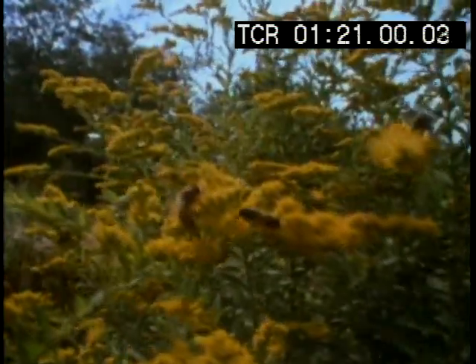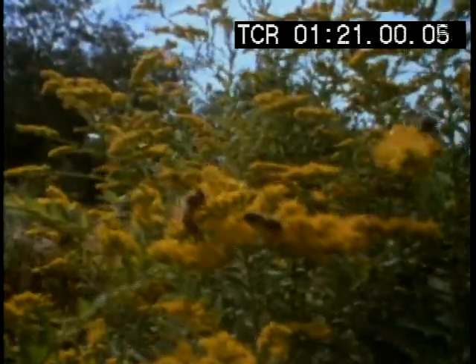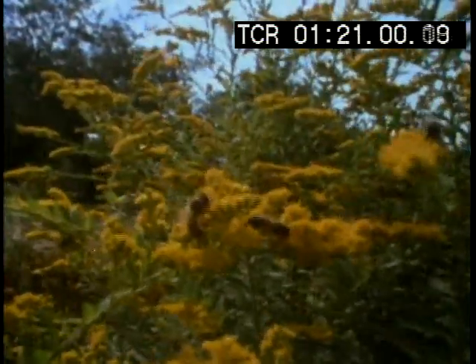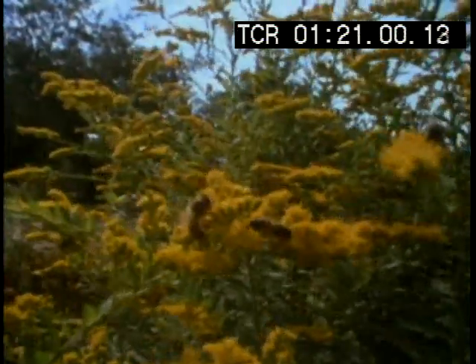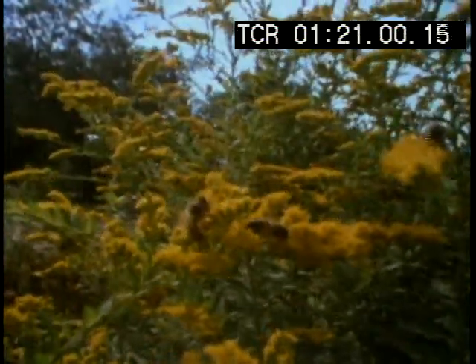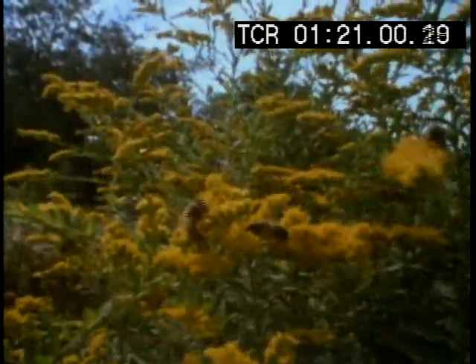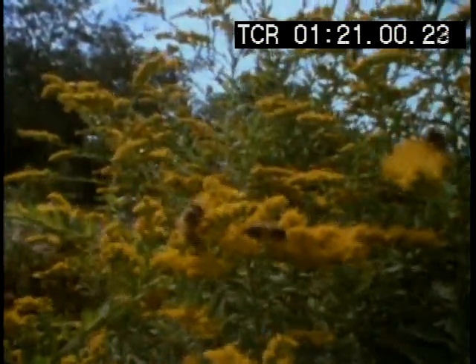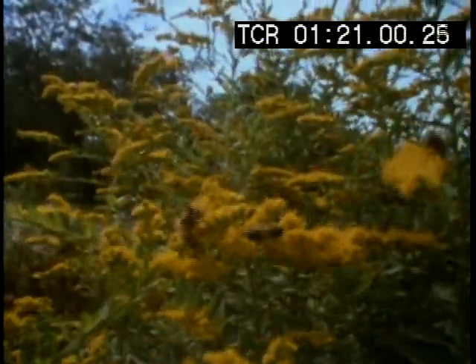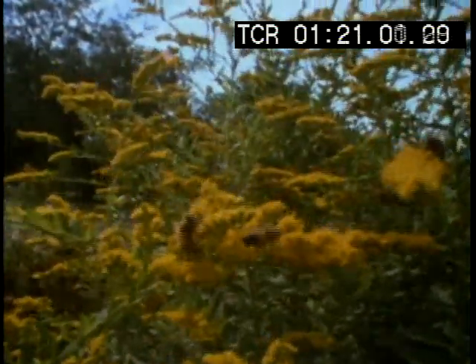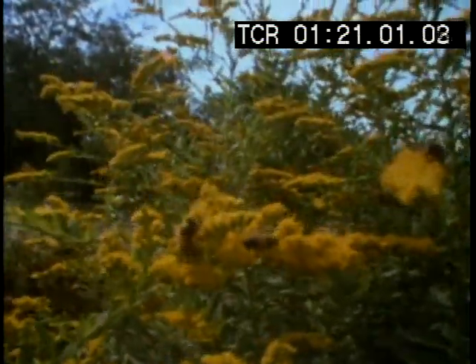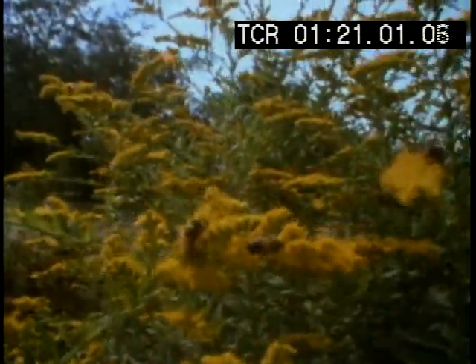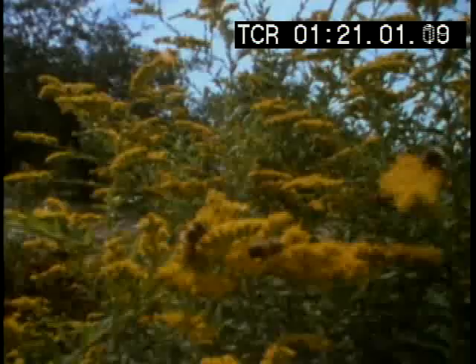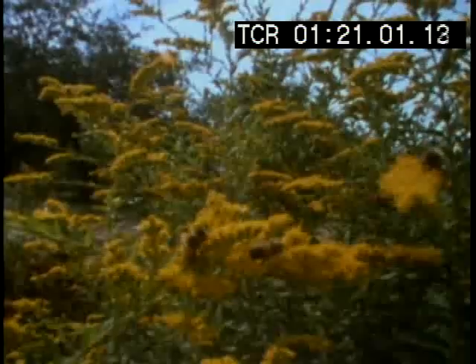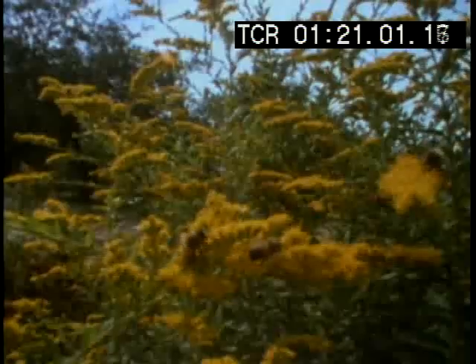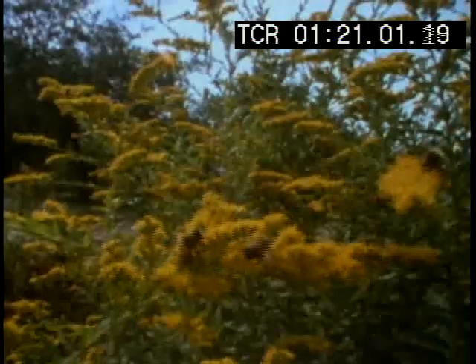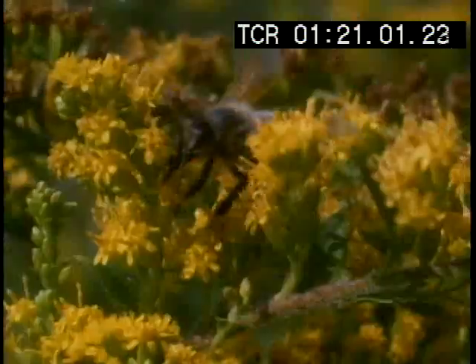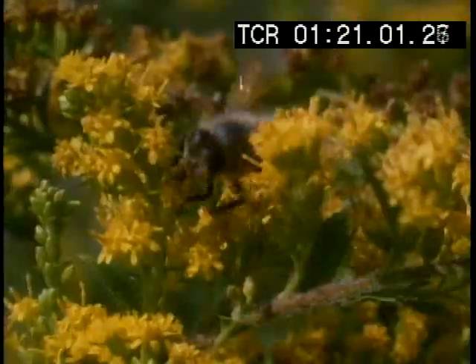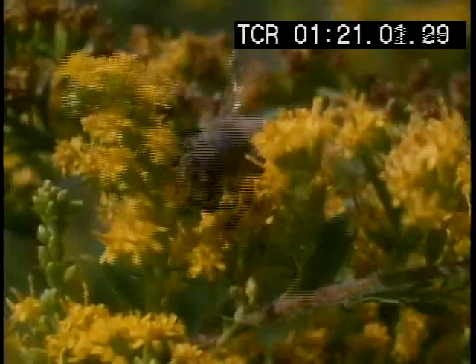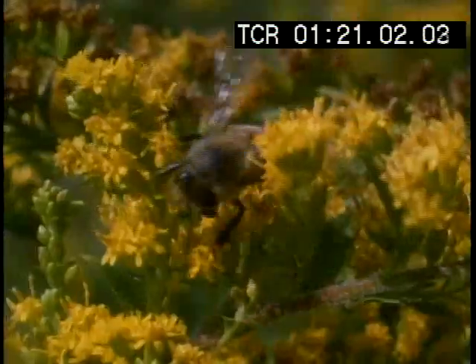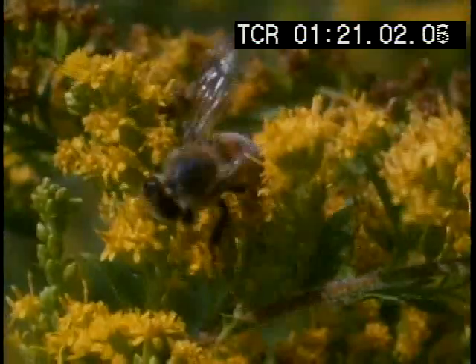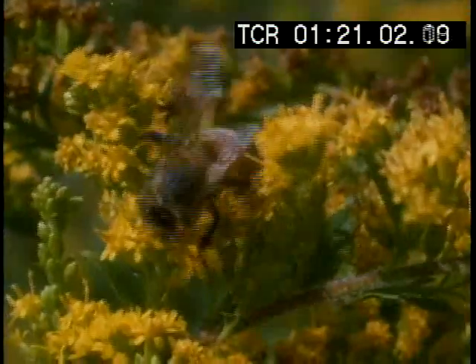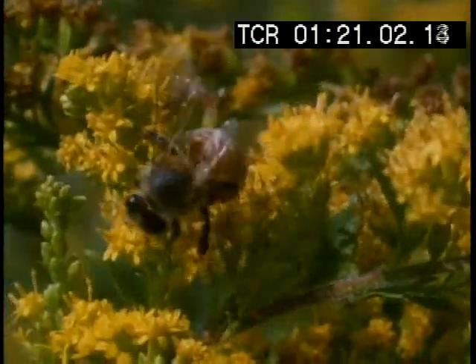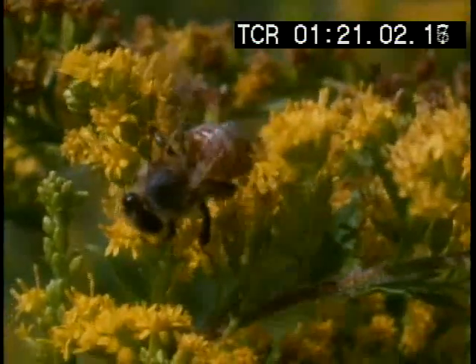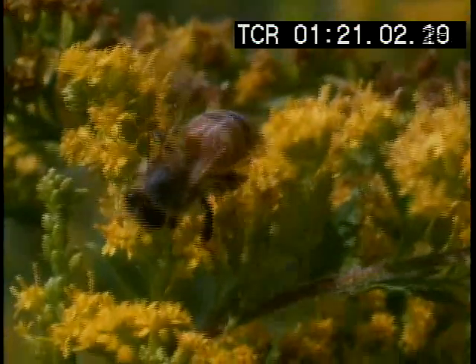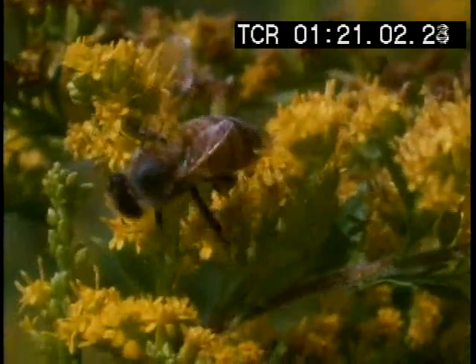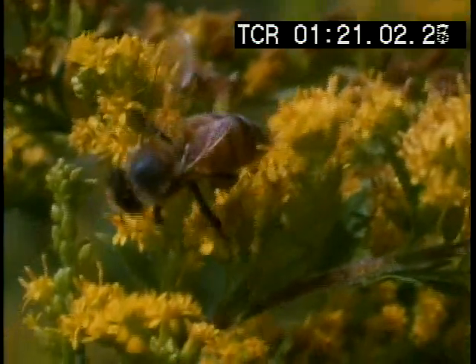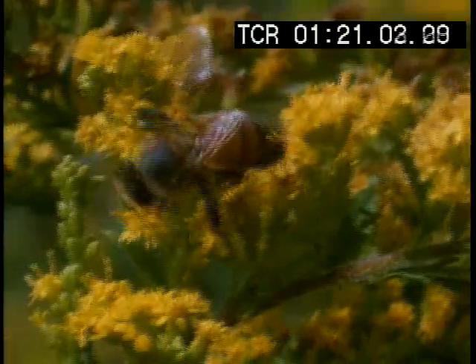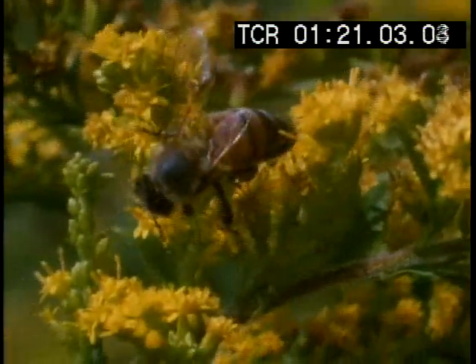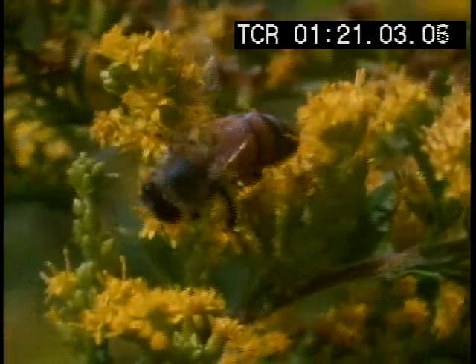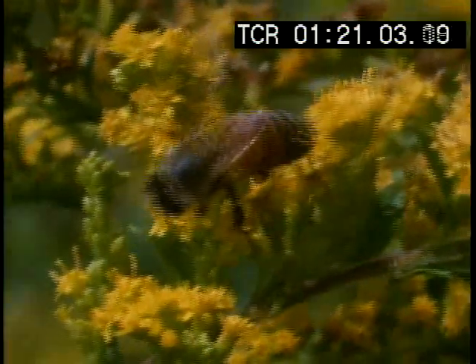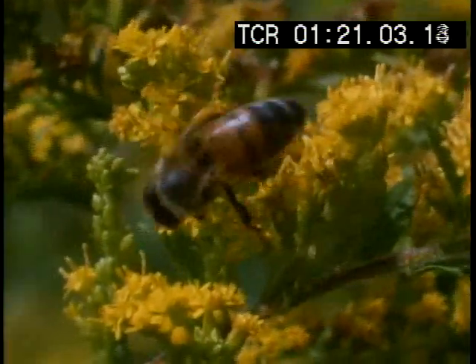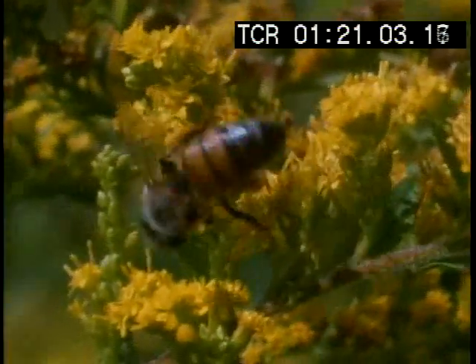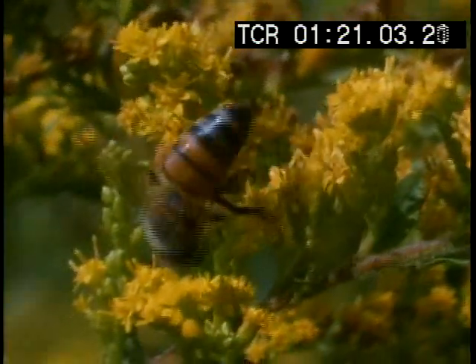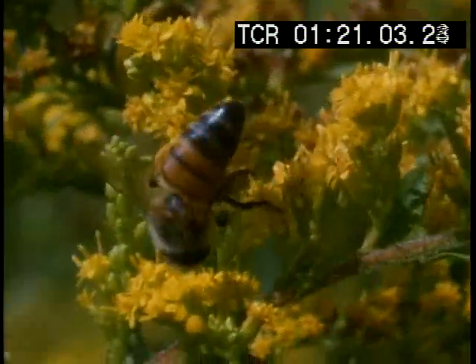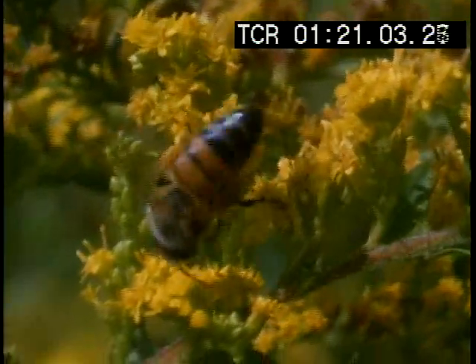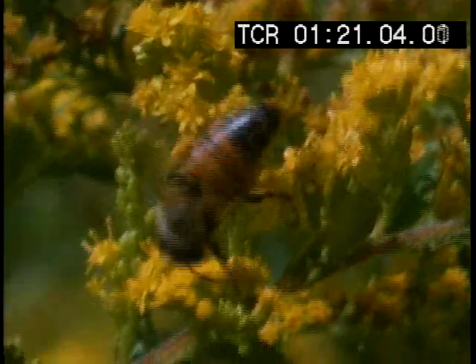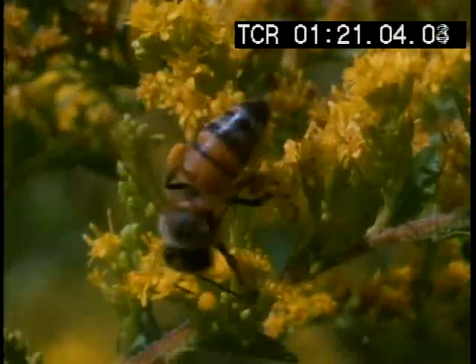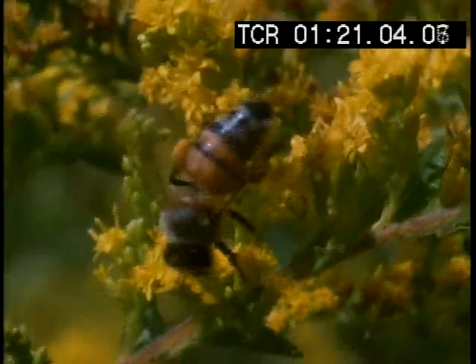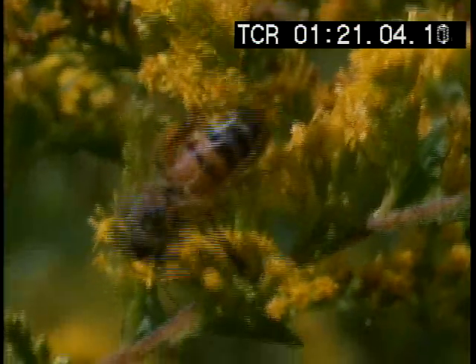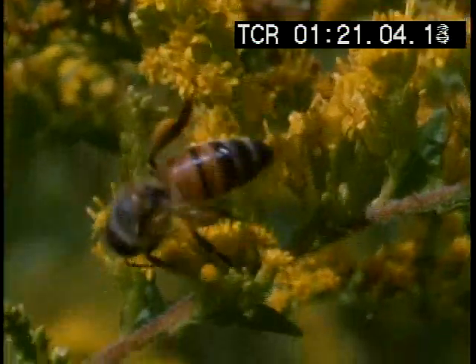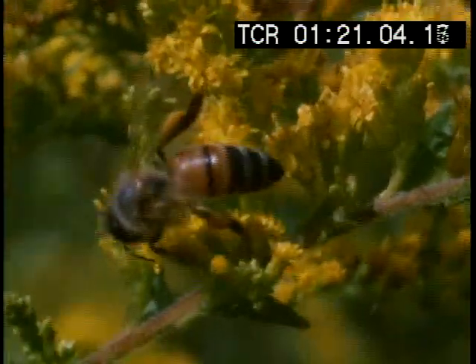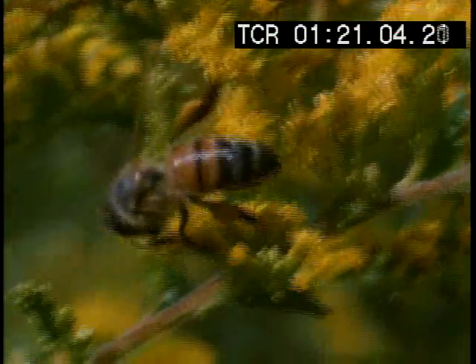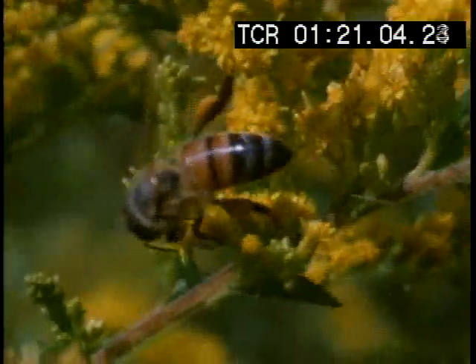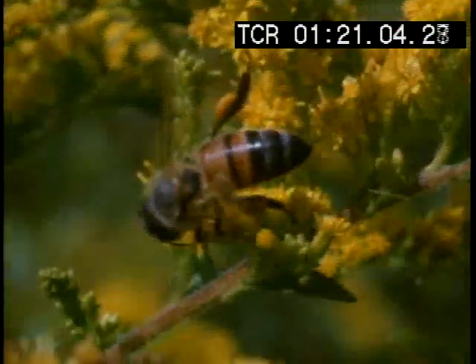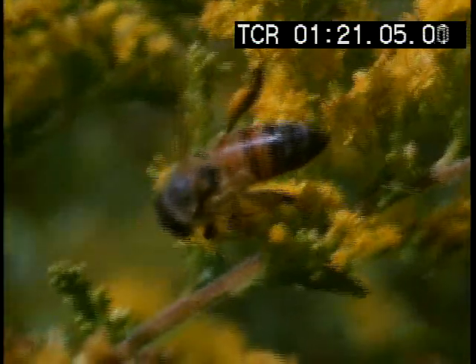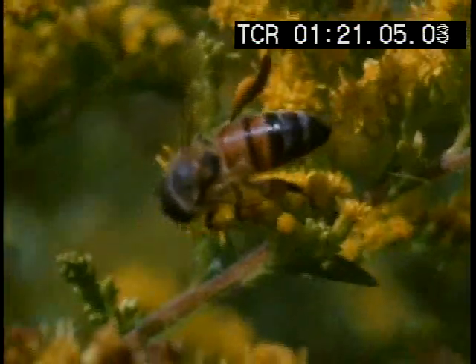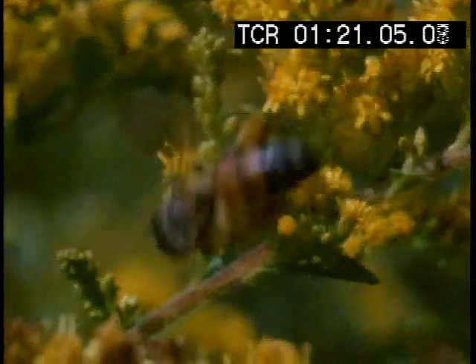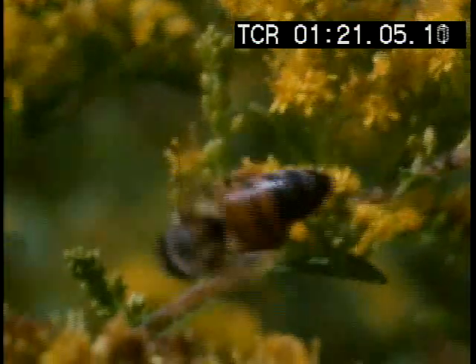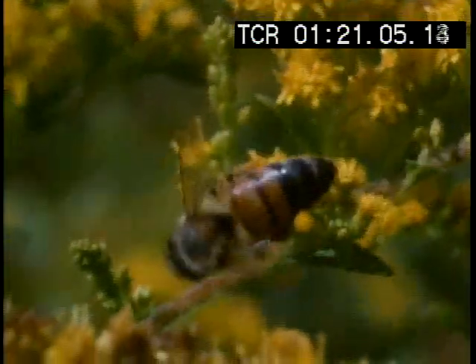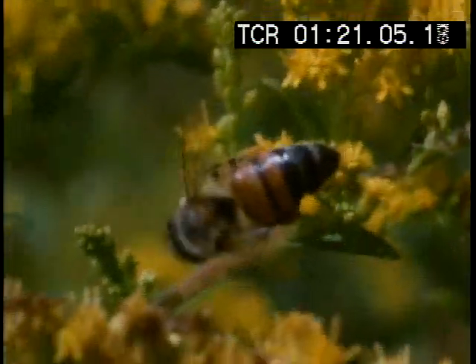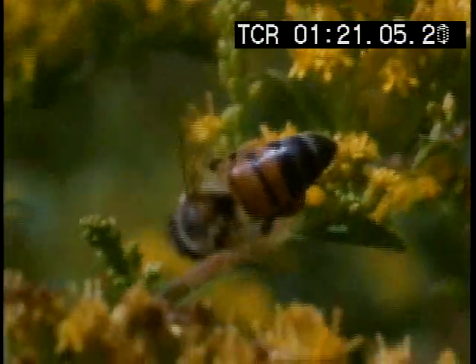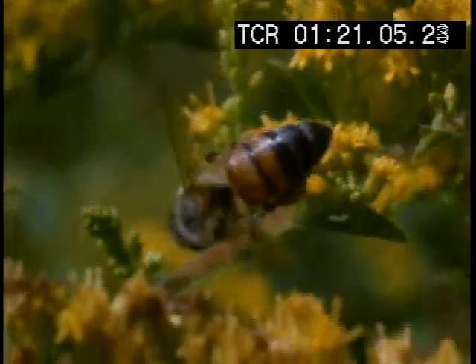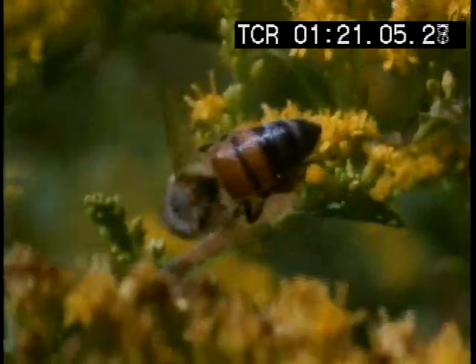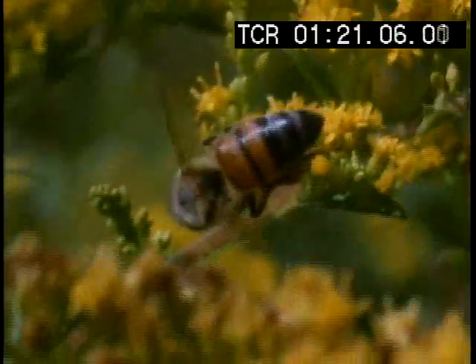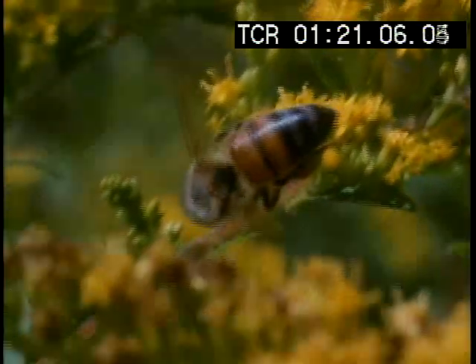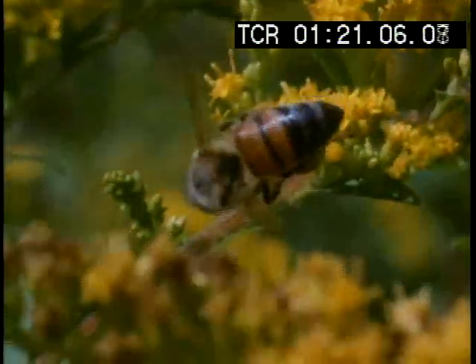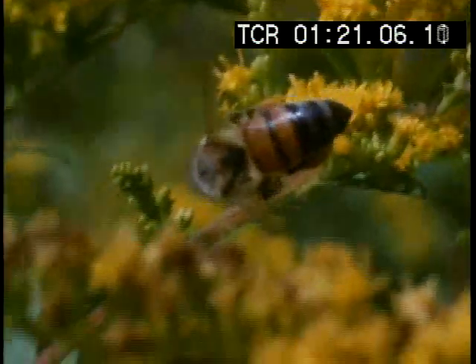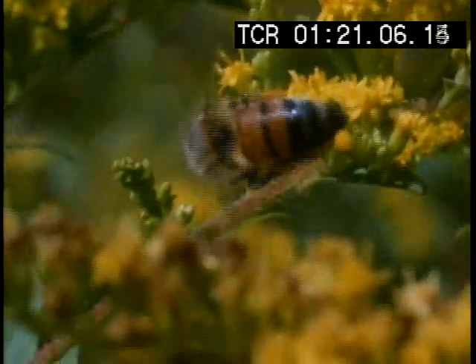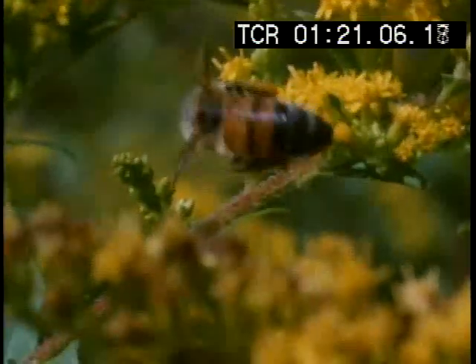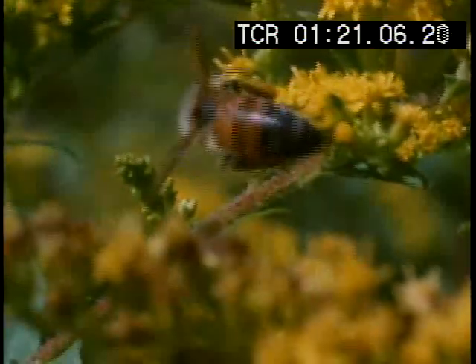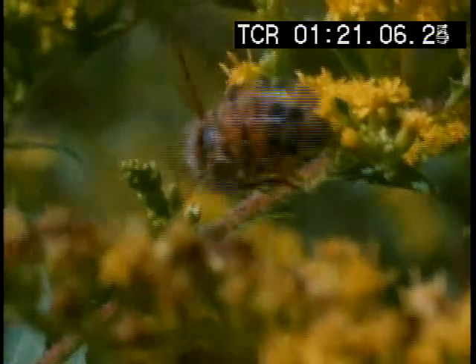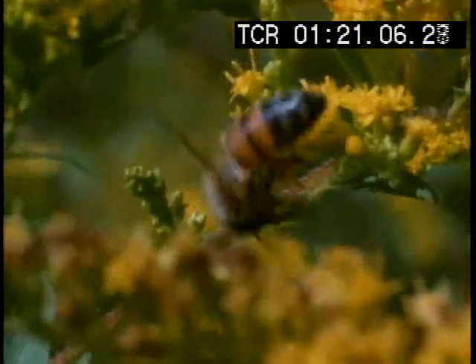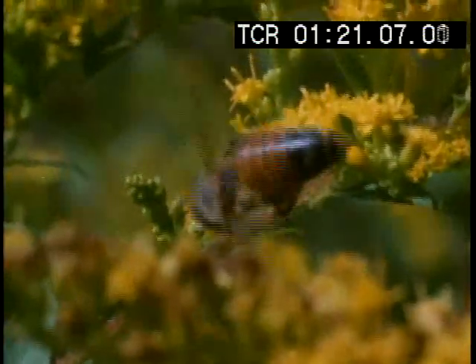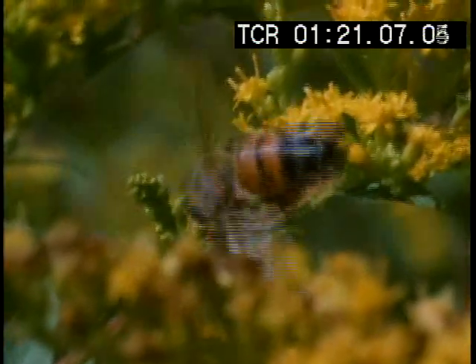Unlike honeybees, some animals must be born knowing how and when to go to far-off places they have never seen before.